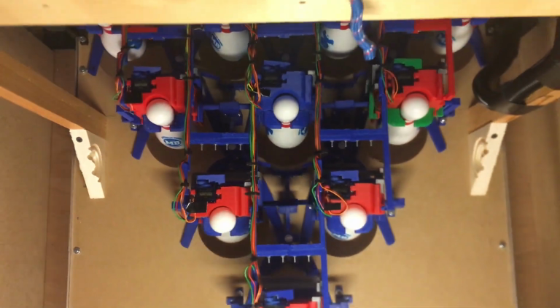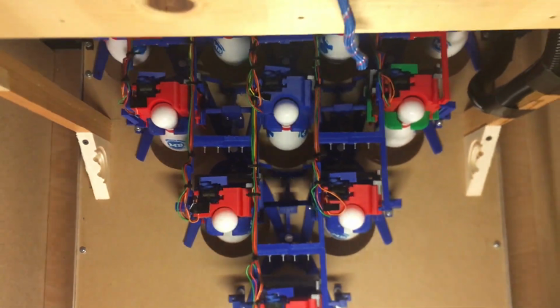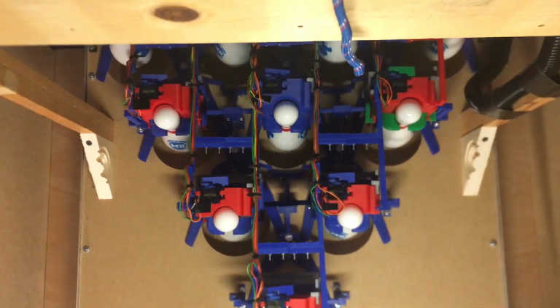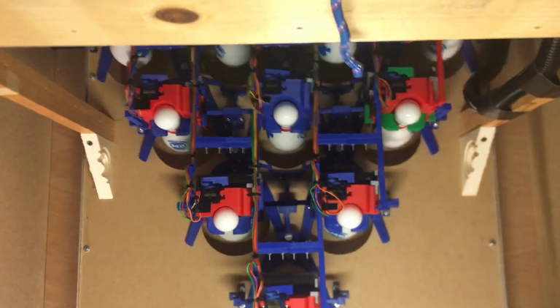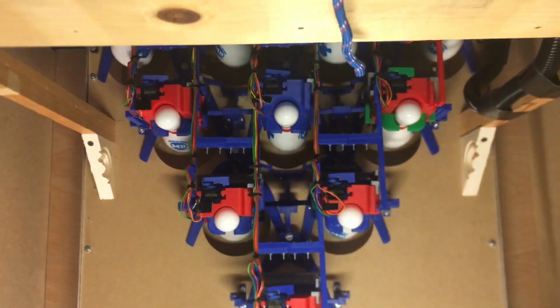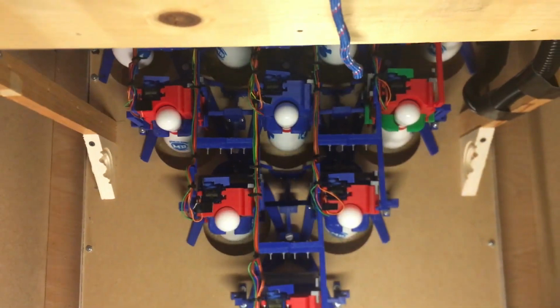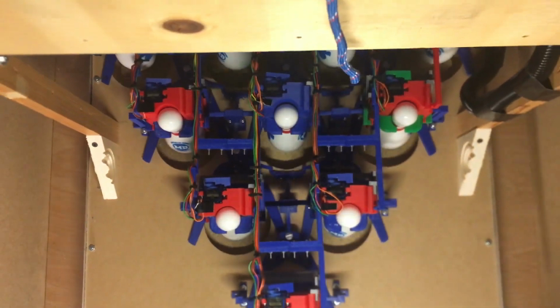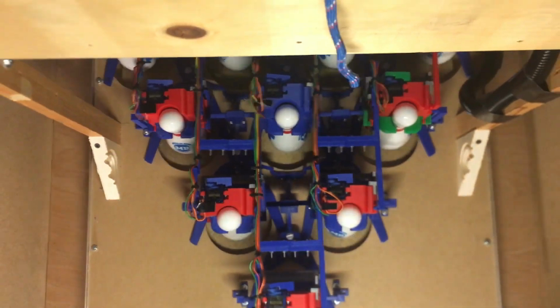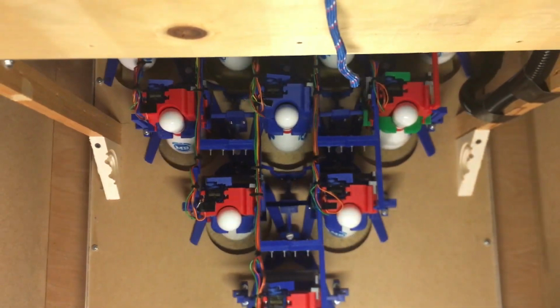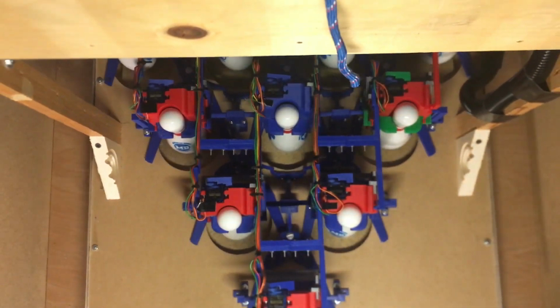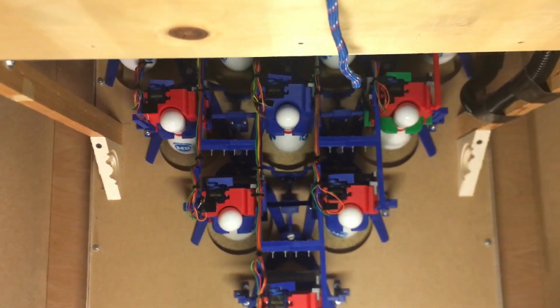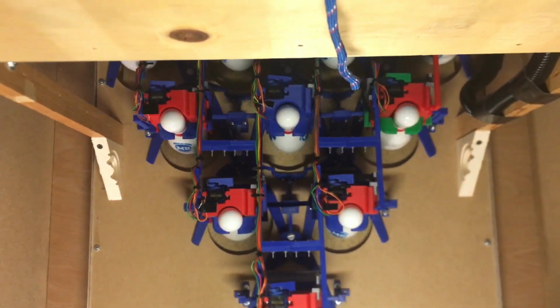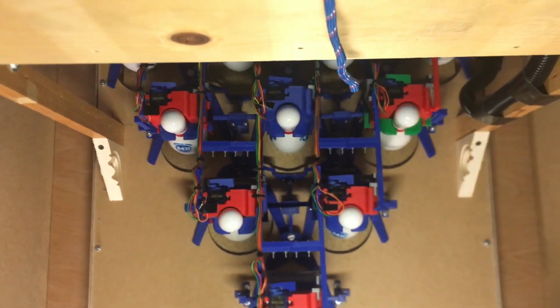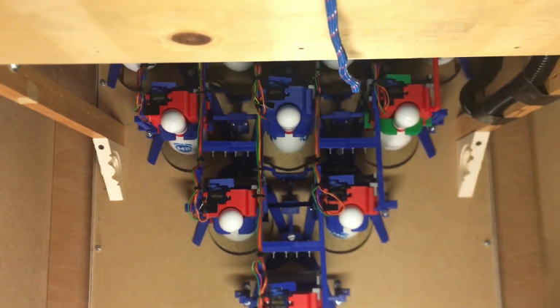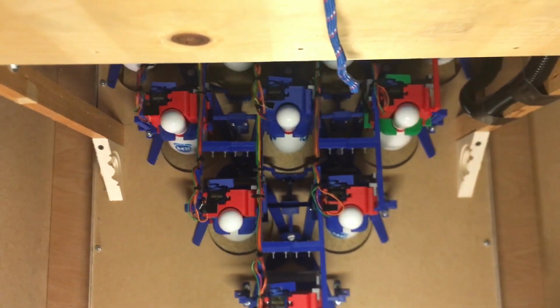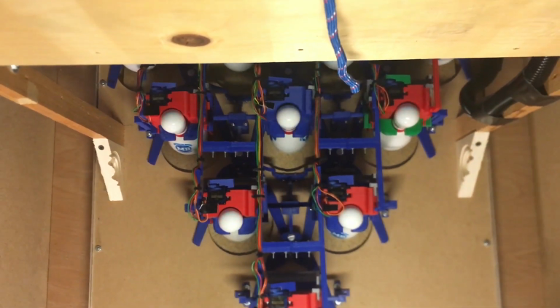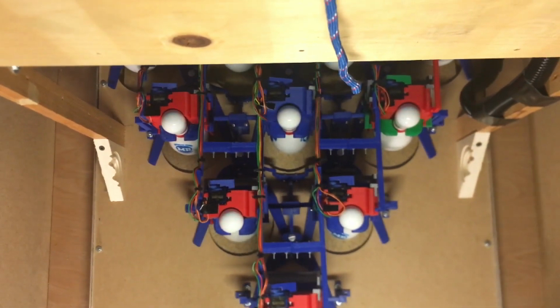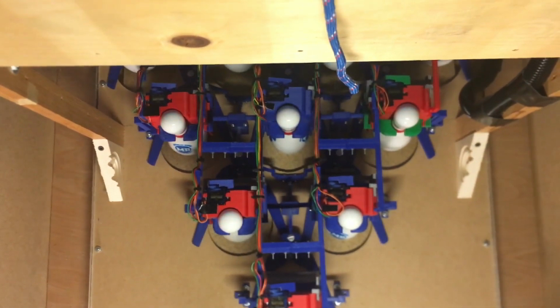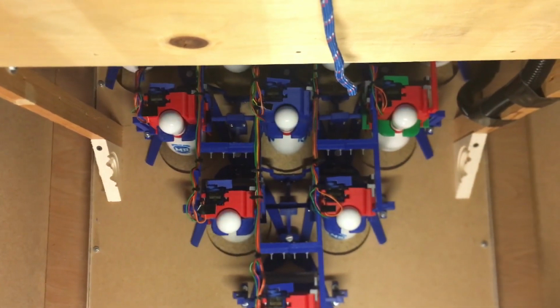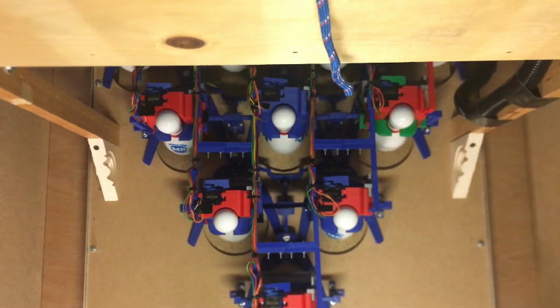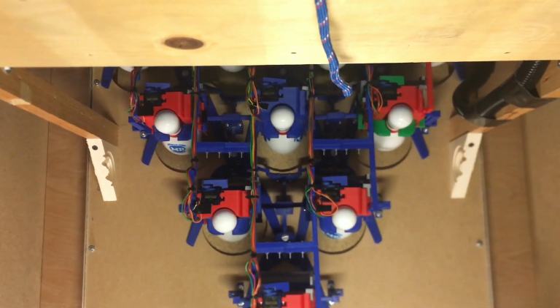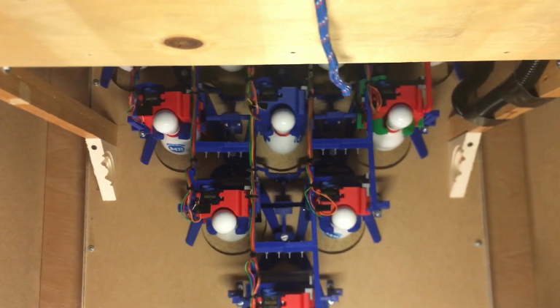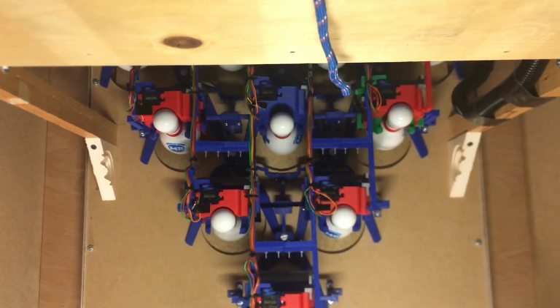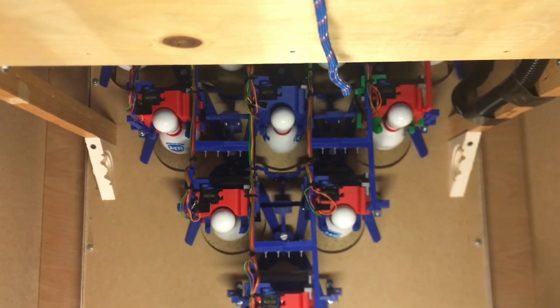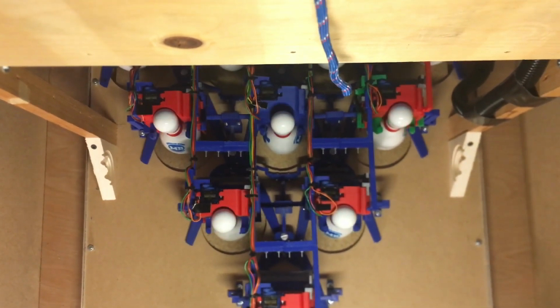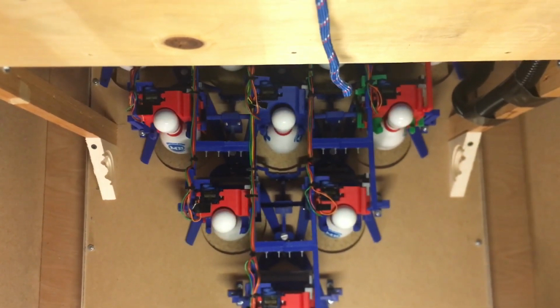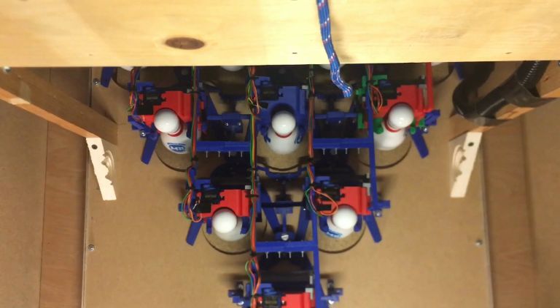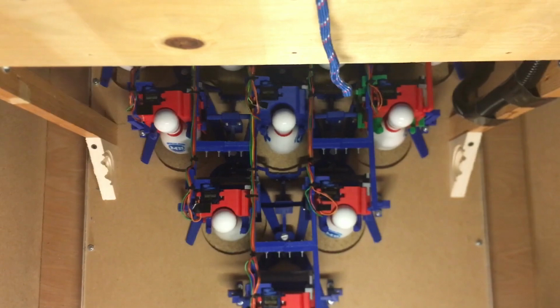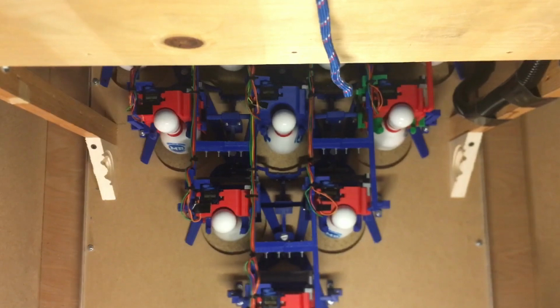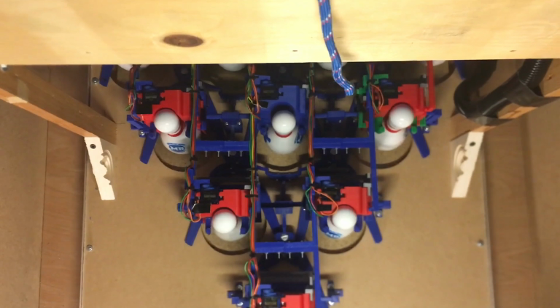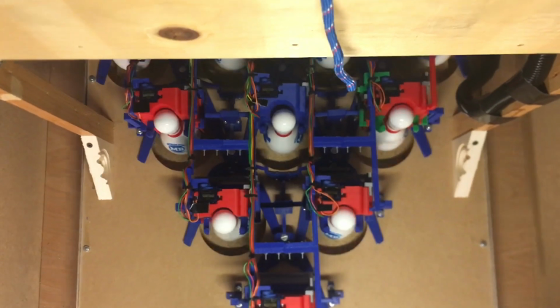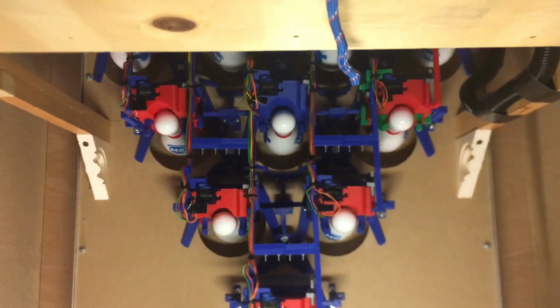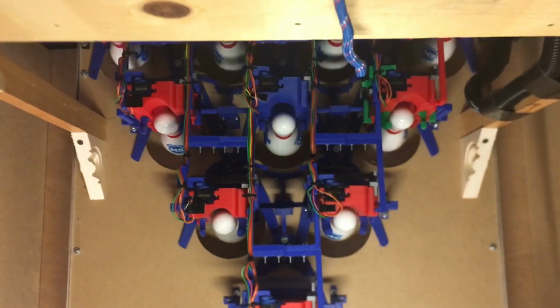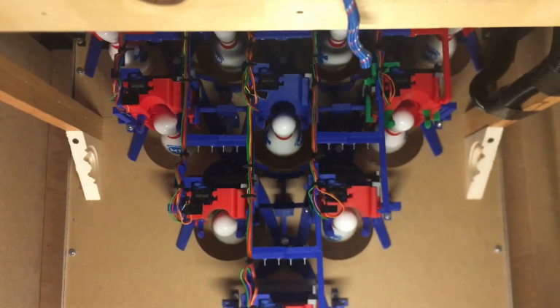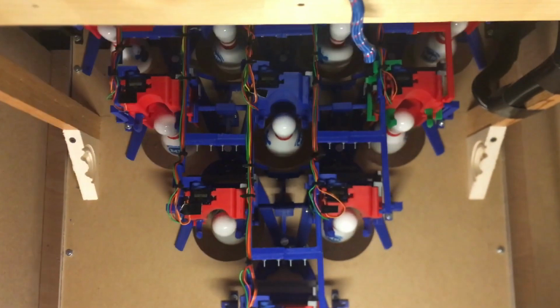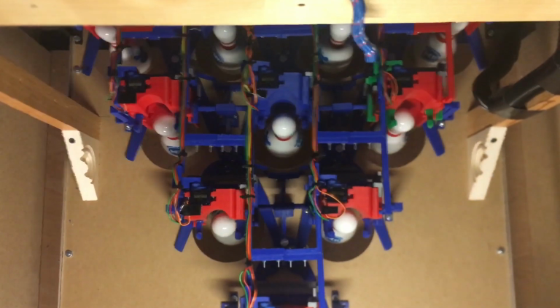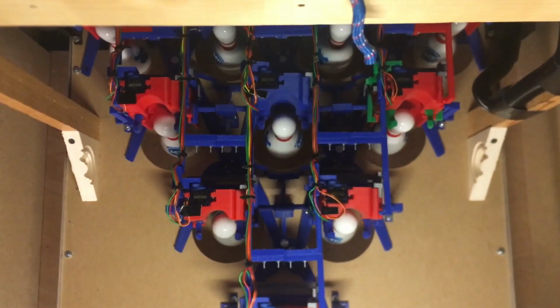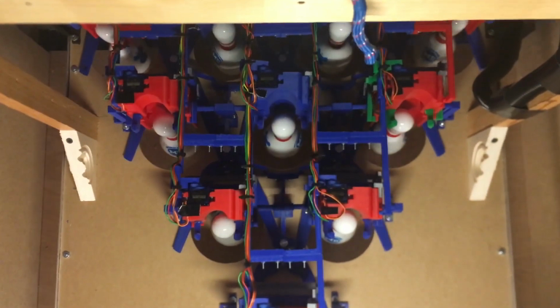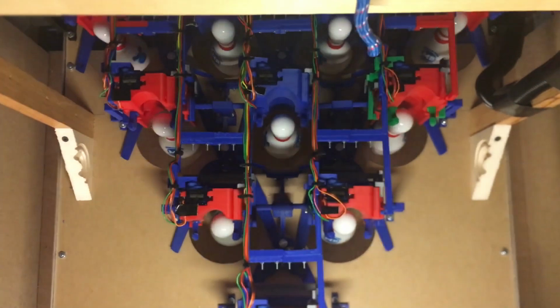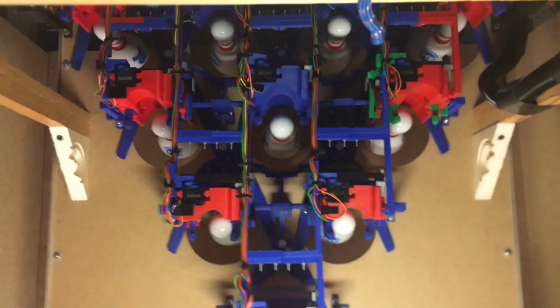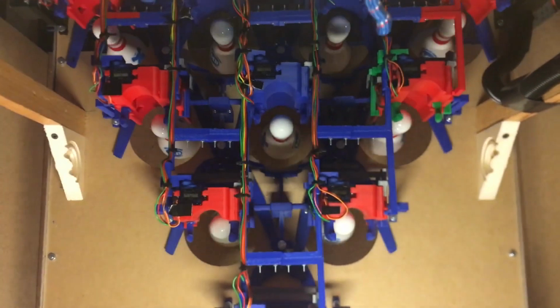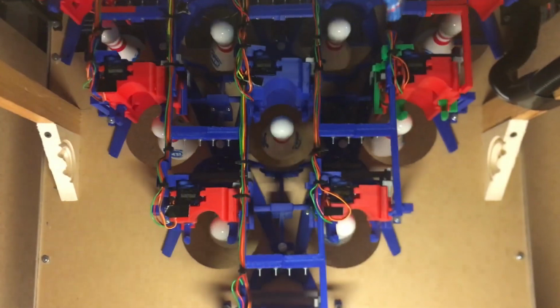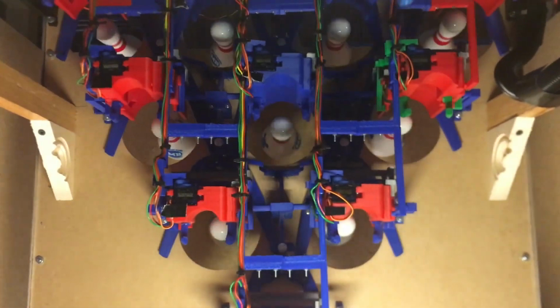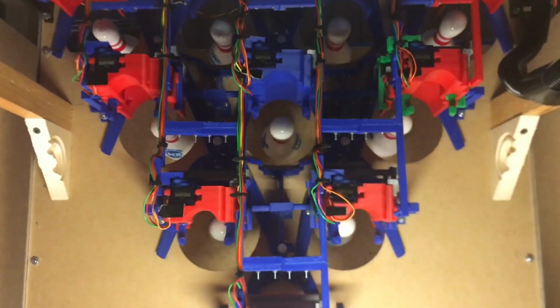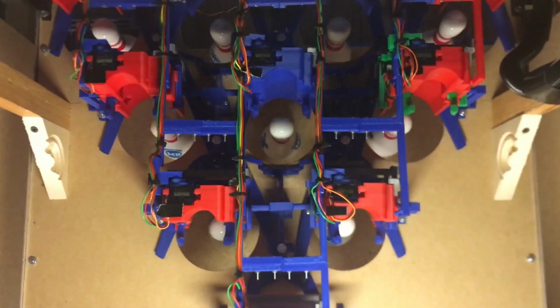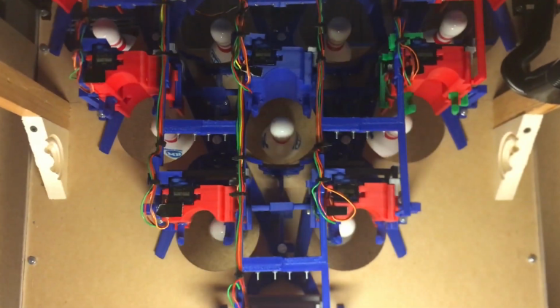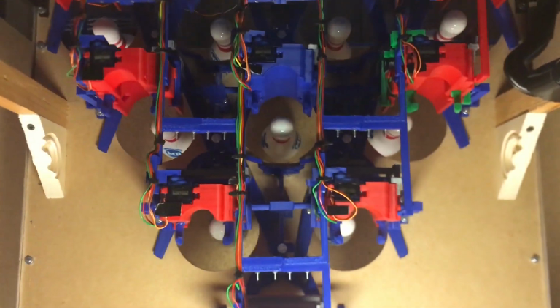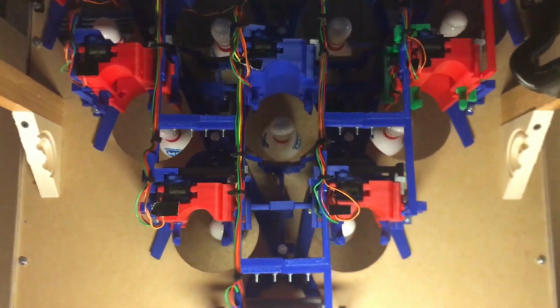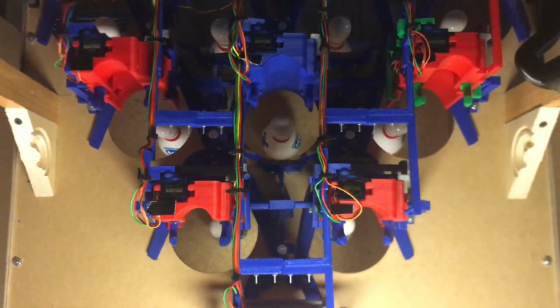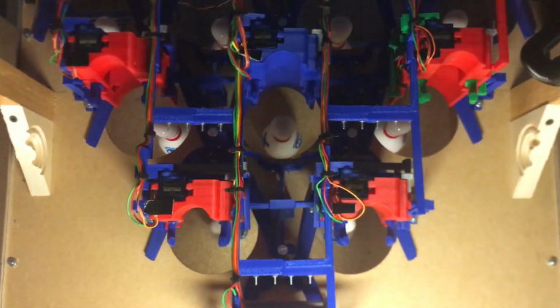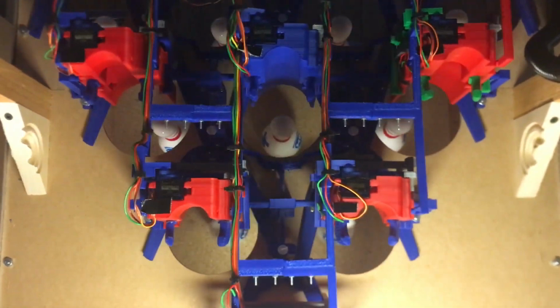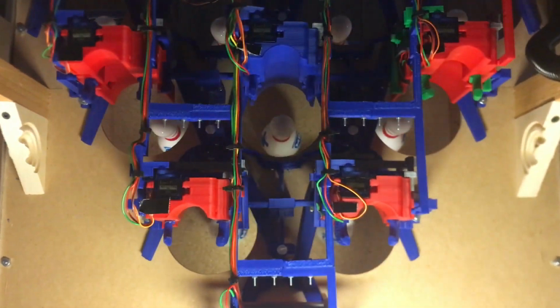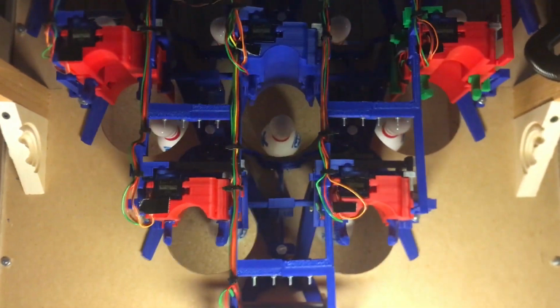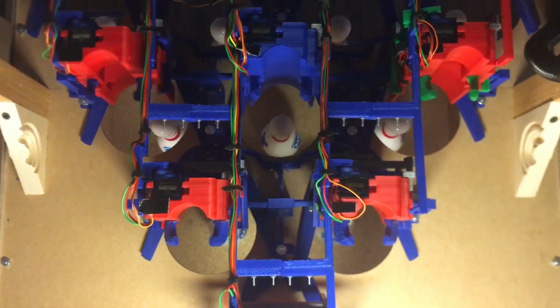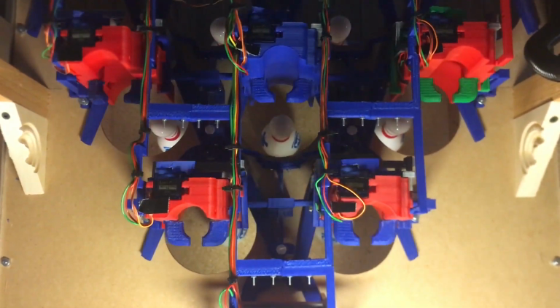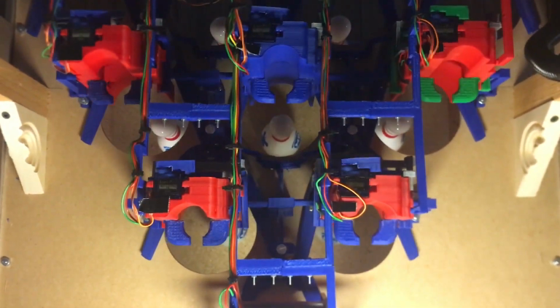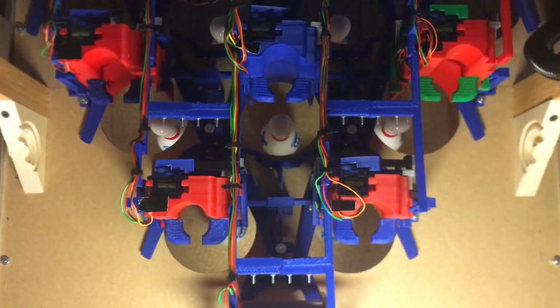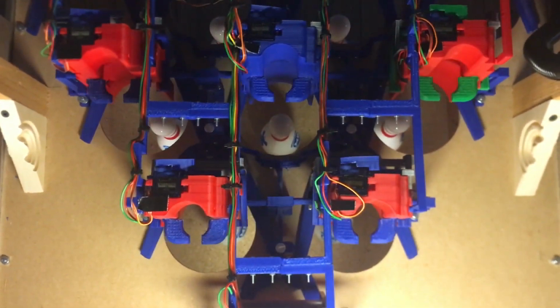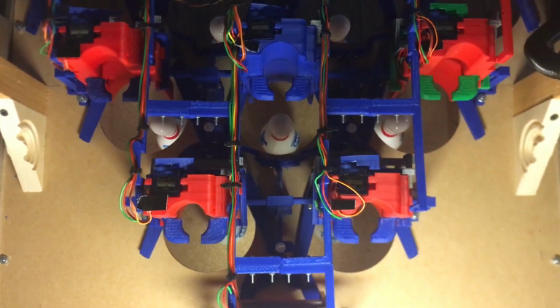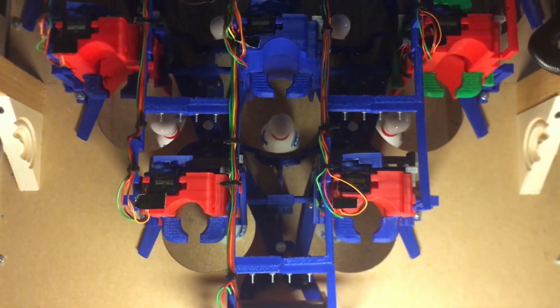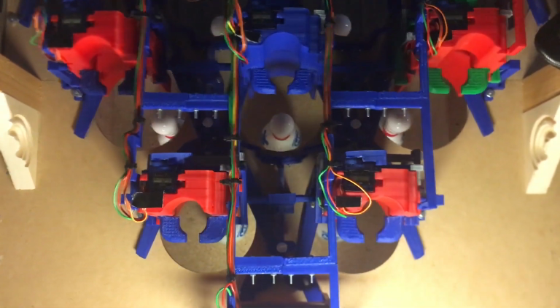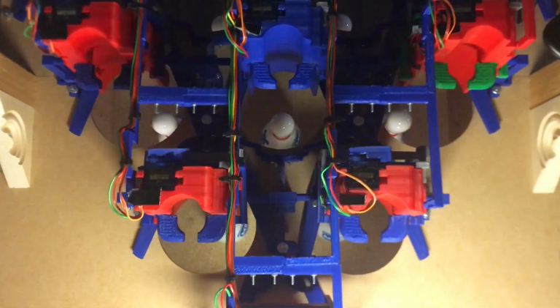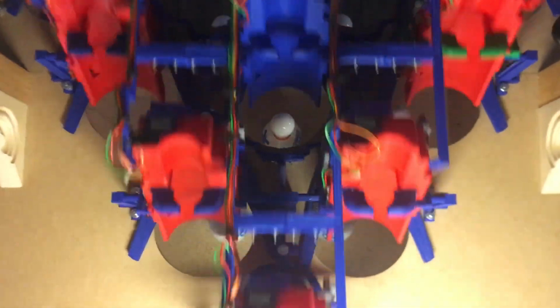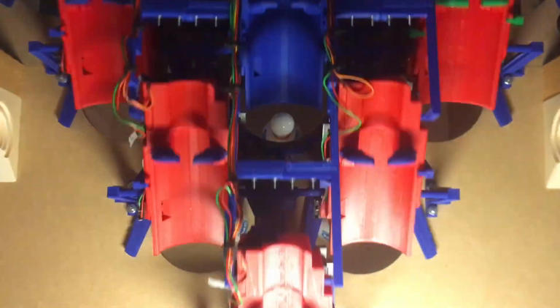Although mine is not completely automatic yet, the half-scale machine I developed is able to set down and pick up pins and generate scoring.